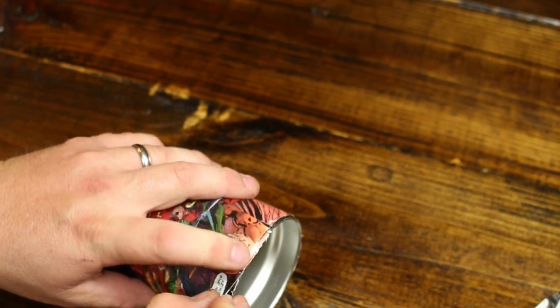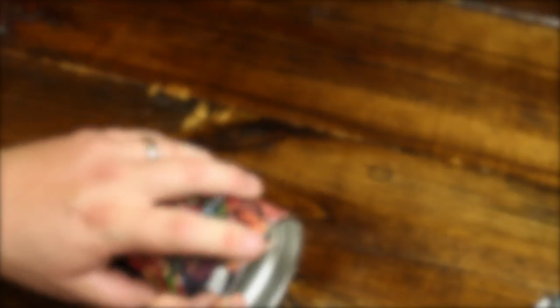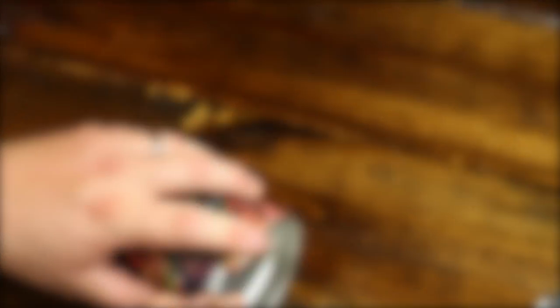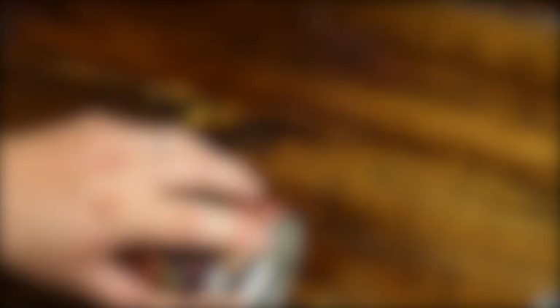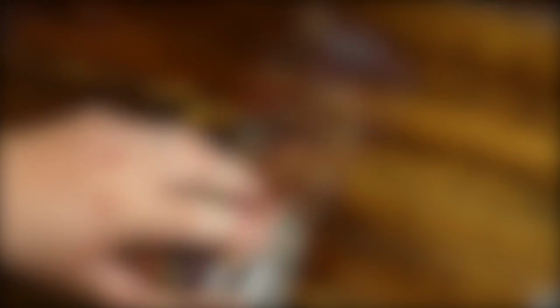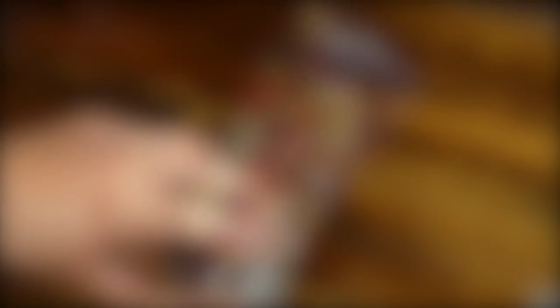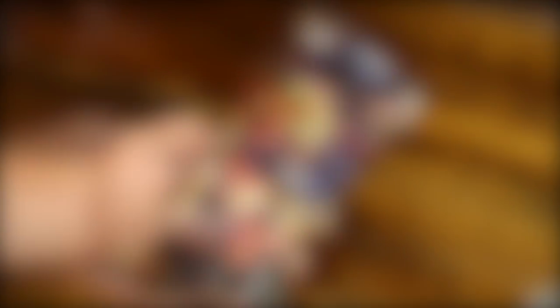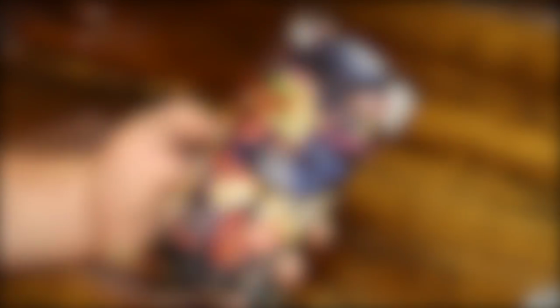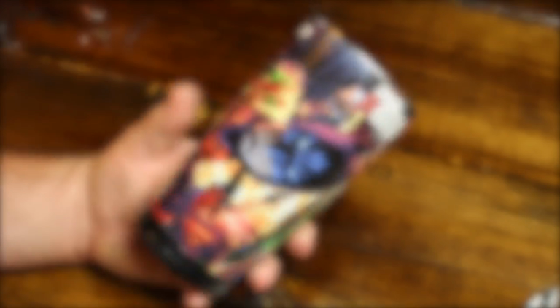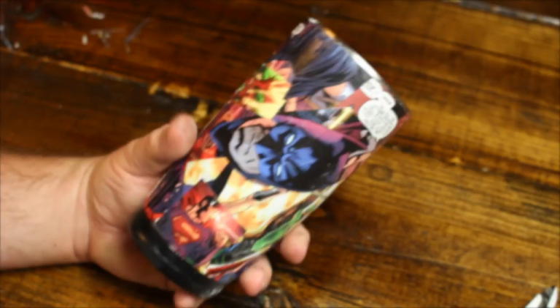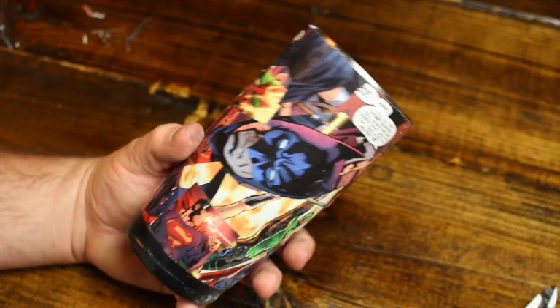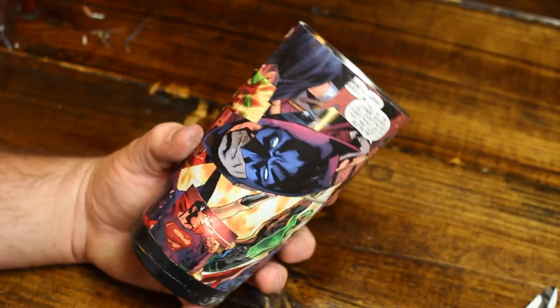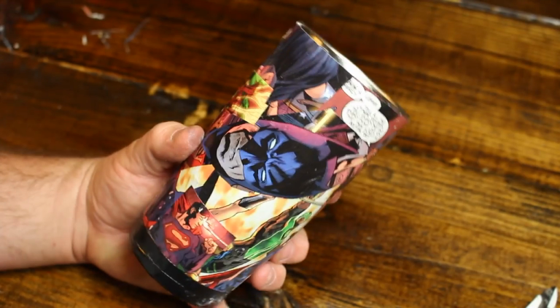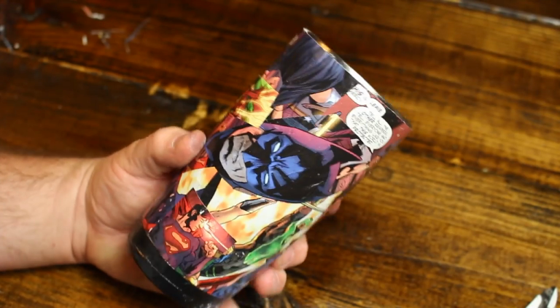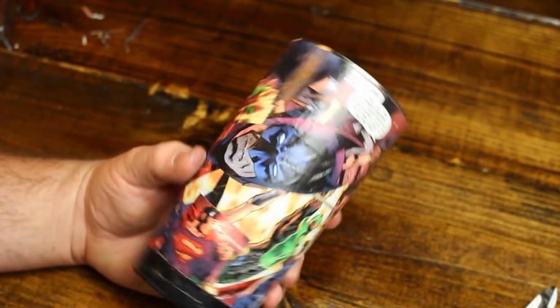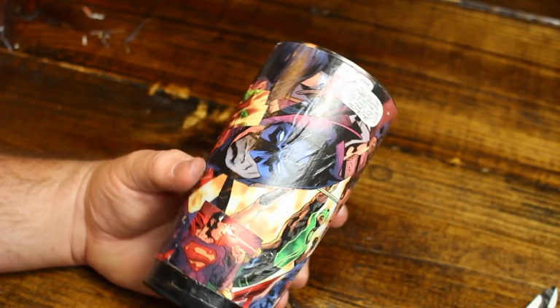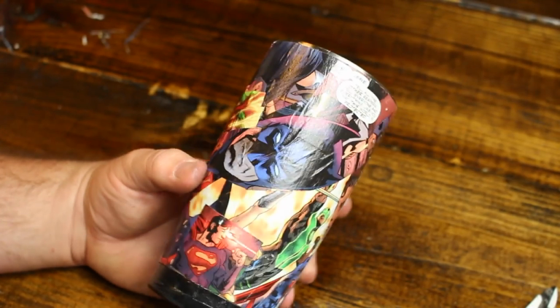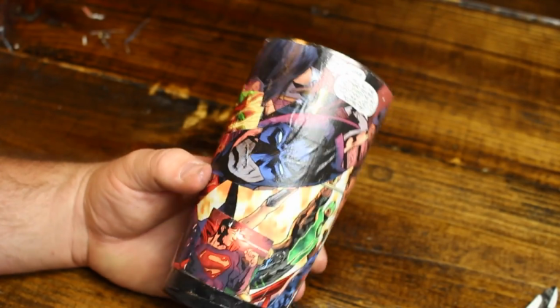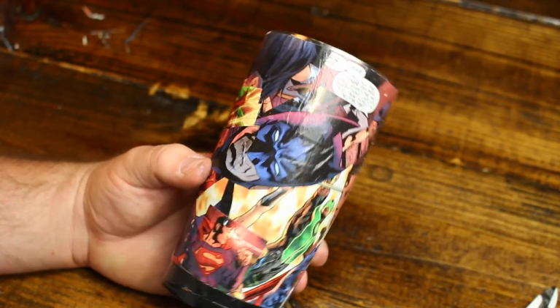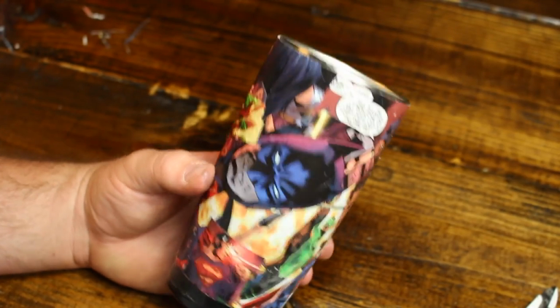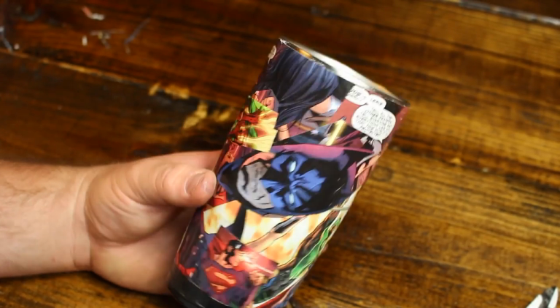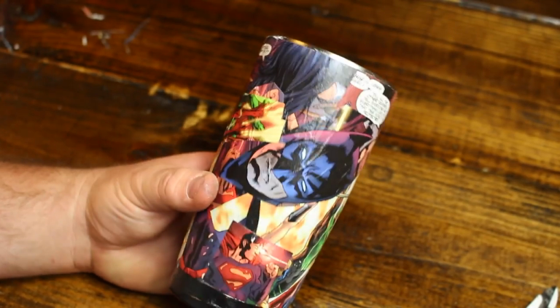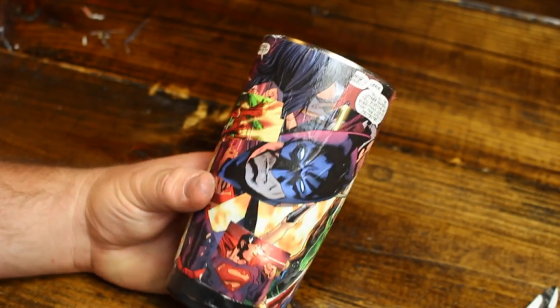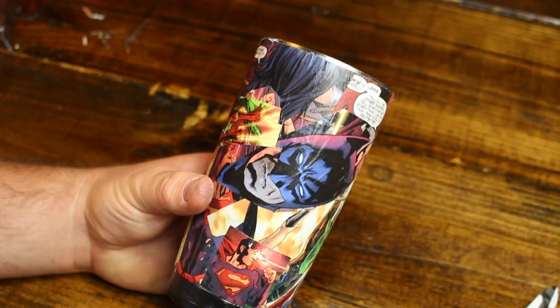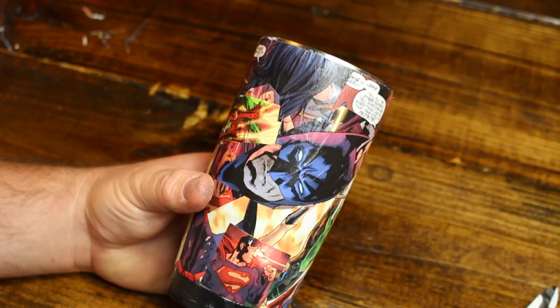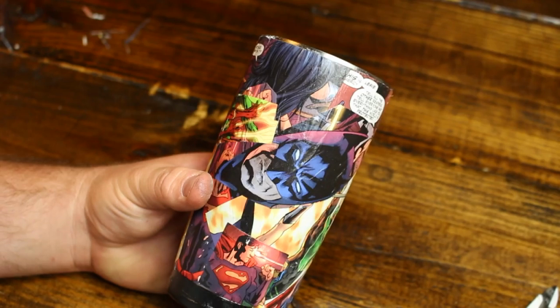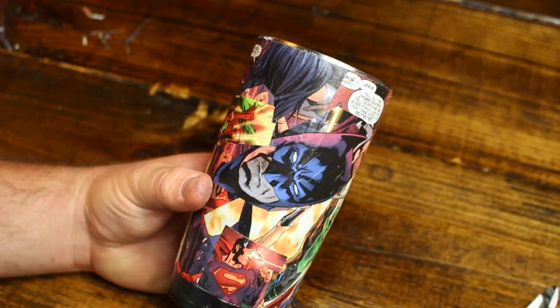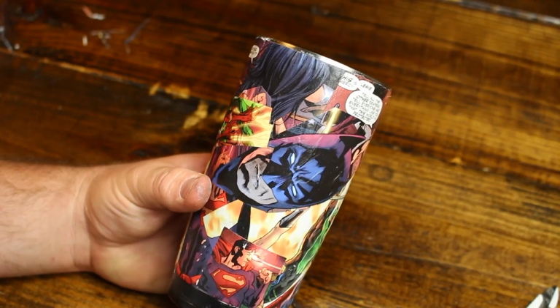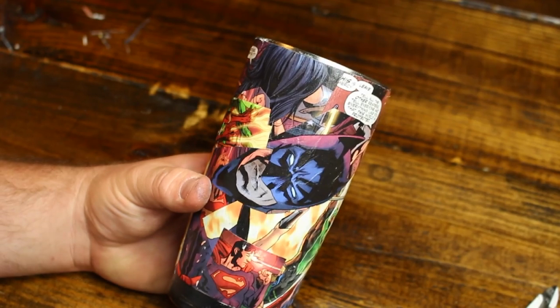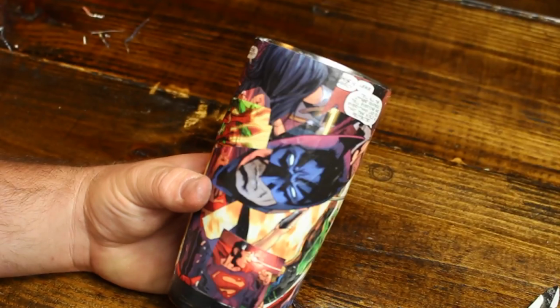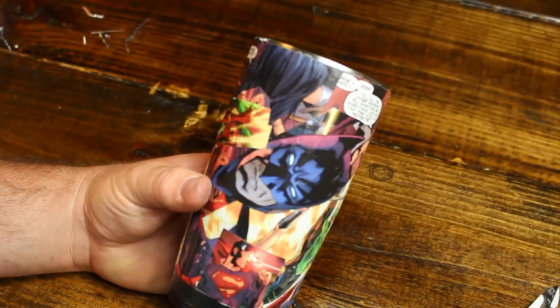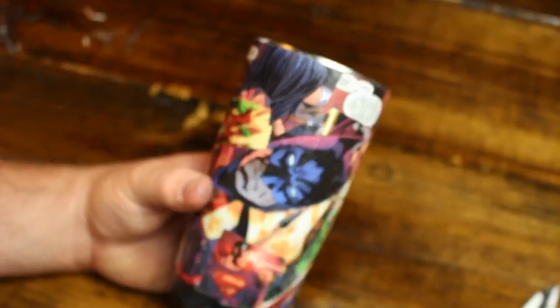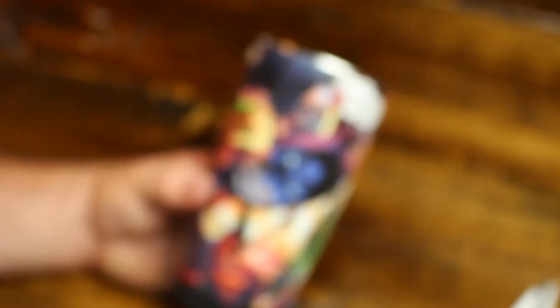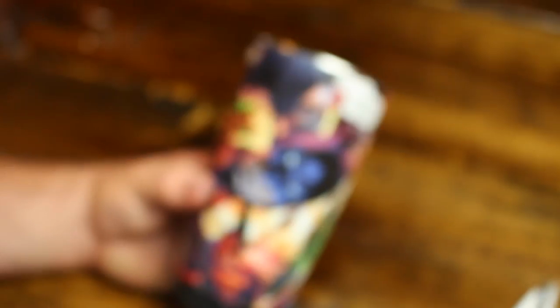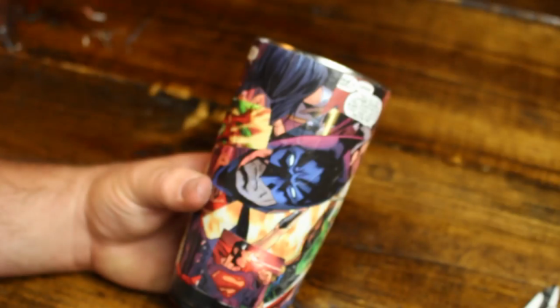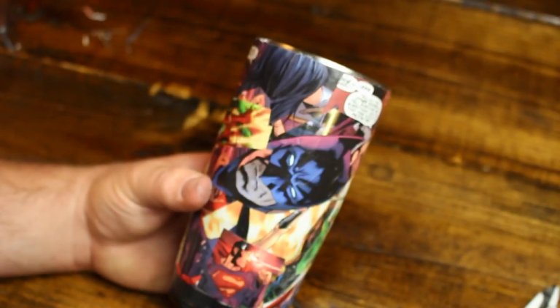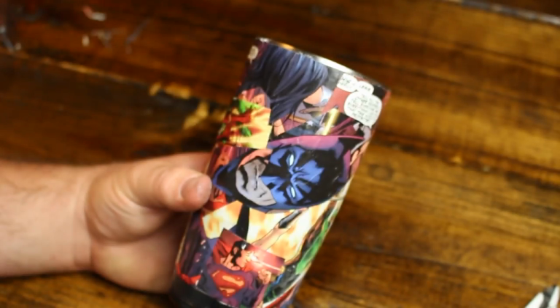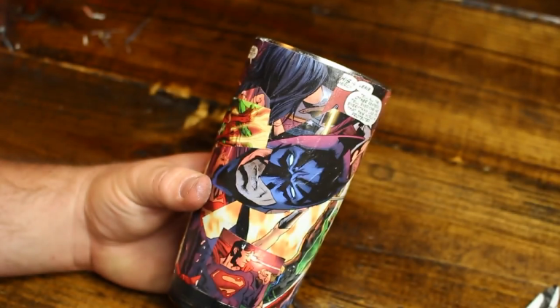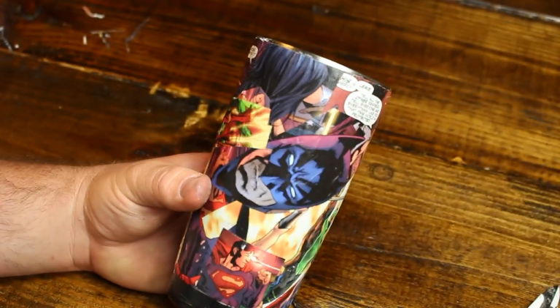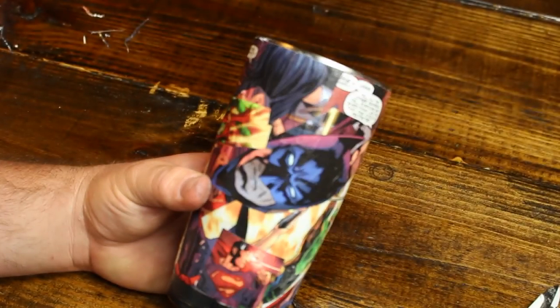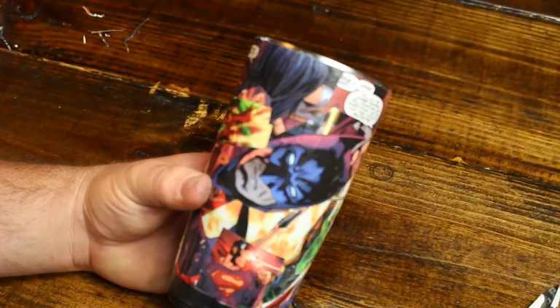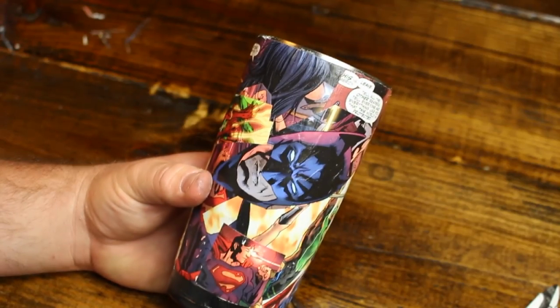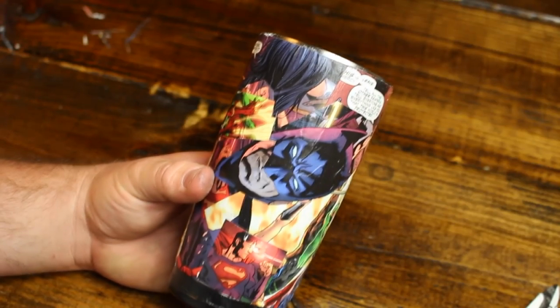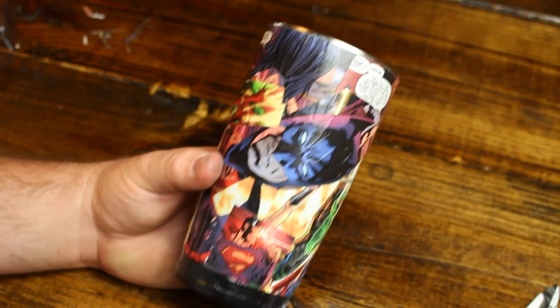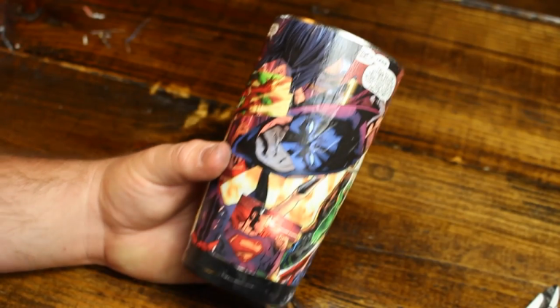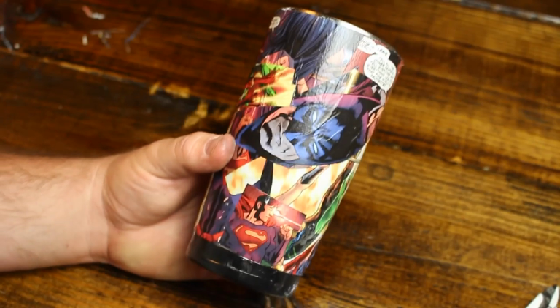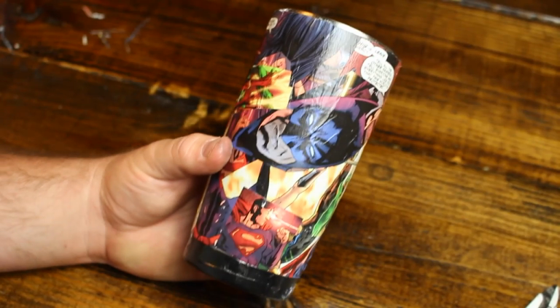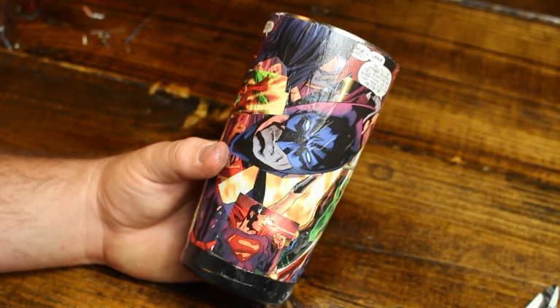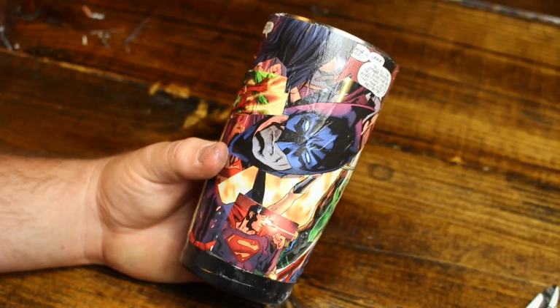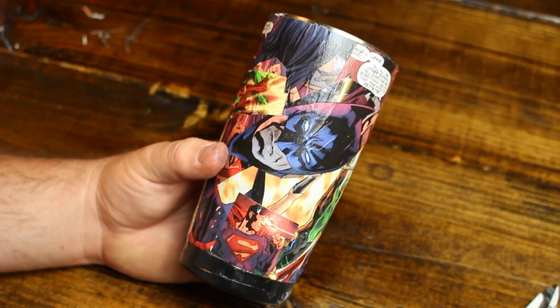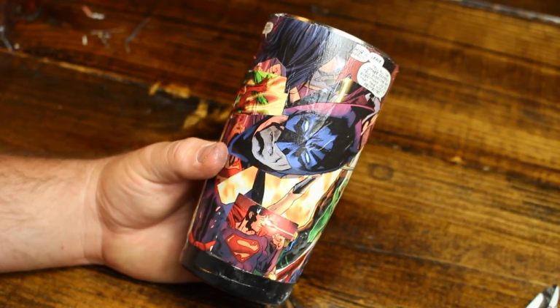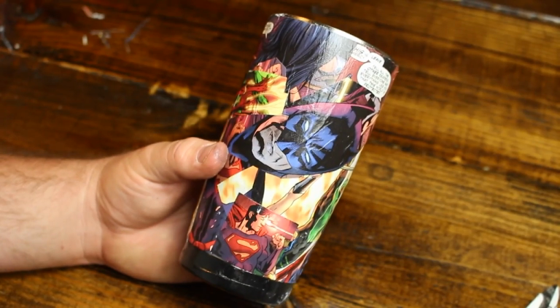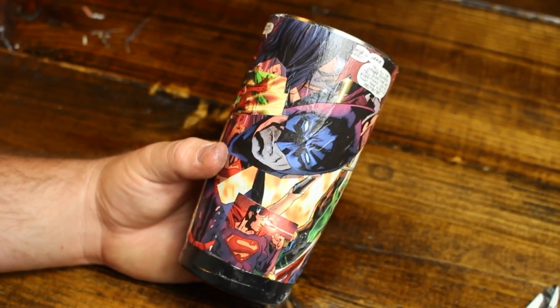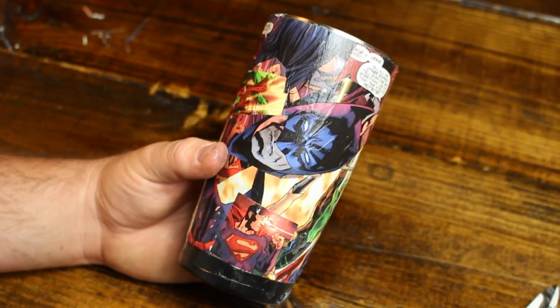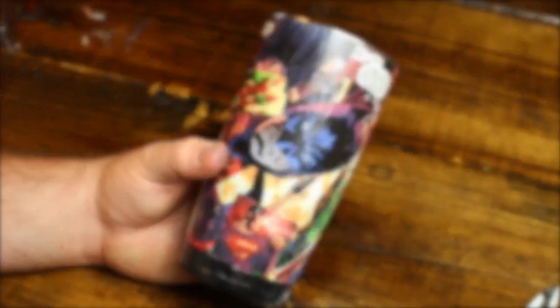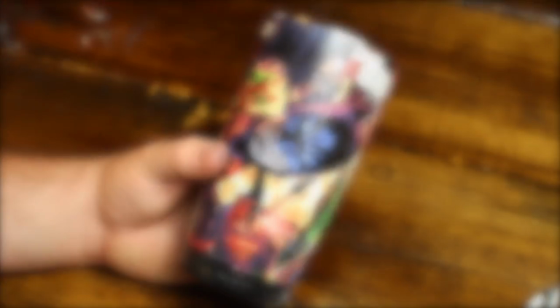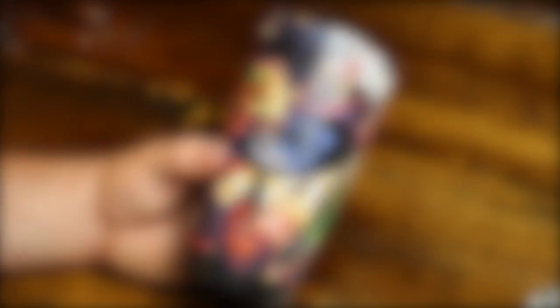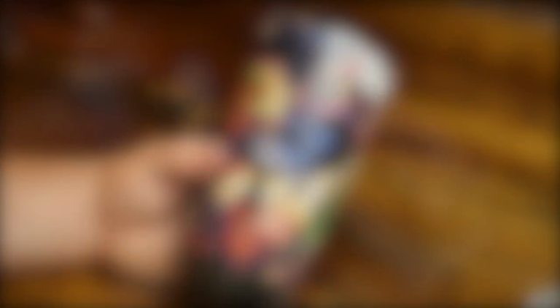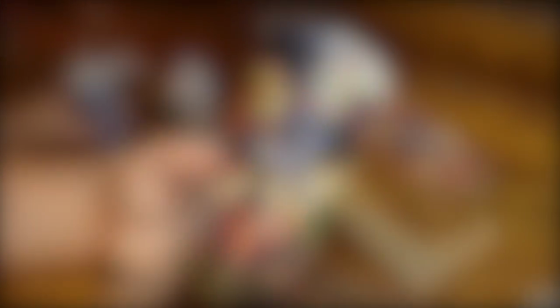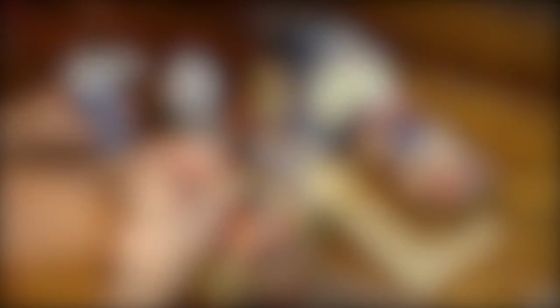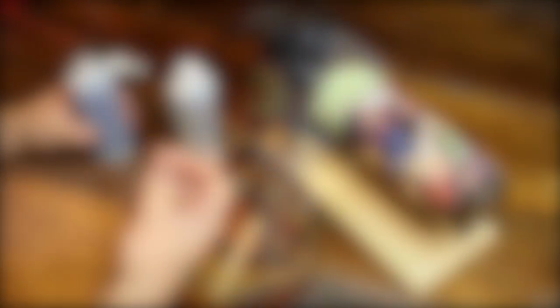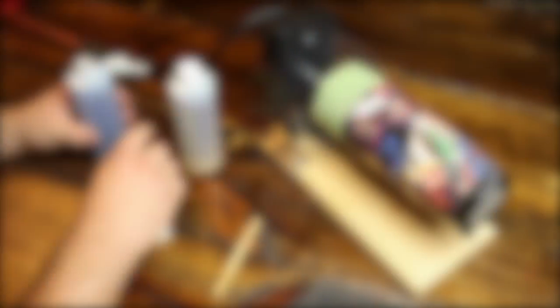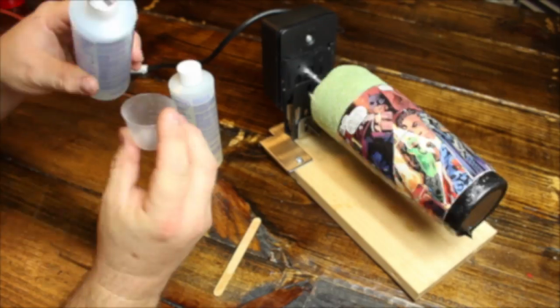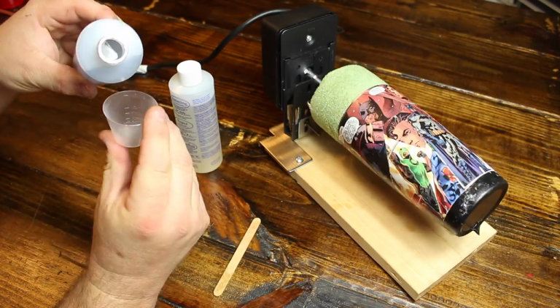So this is what the cup looks like after the Mod Podge is dried. Let's go ahead and start applying the two-part epoxy resin.